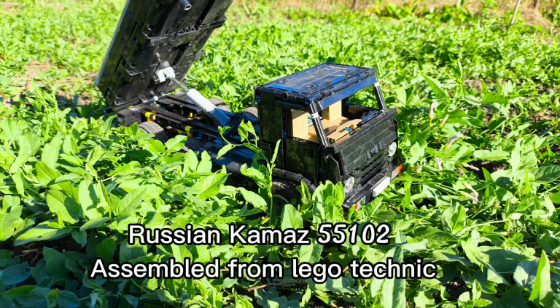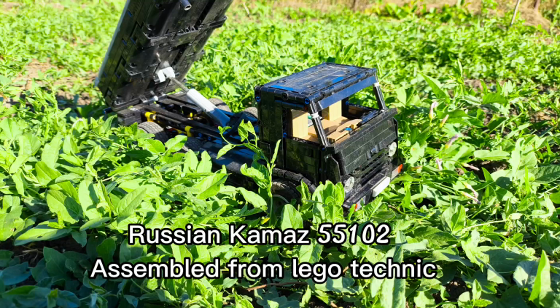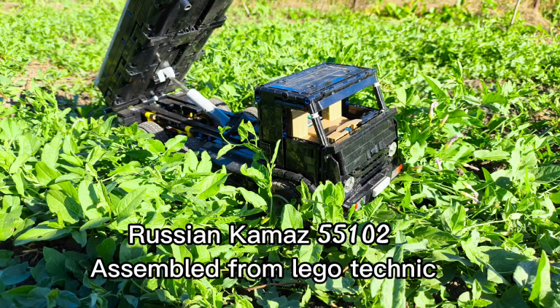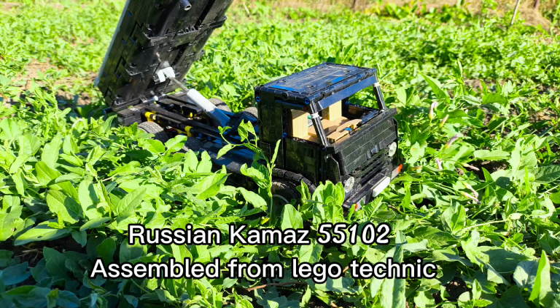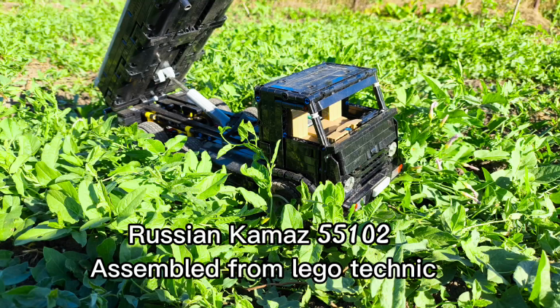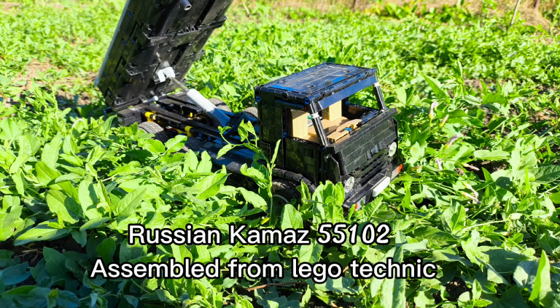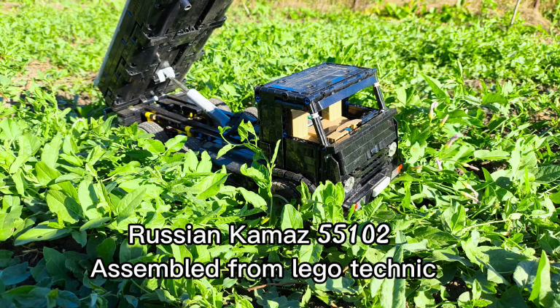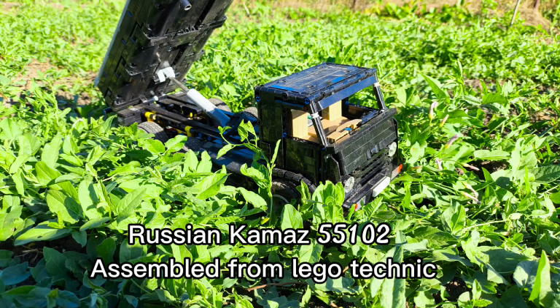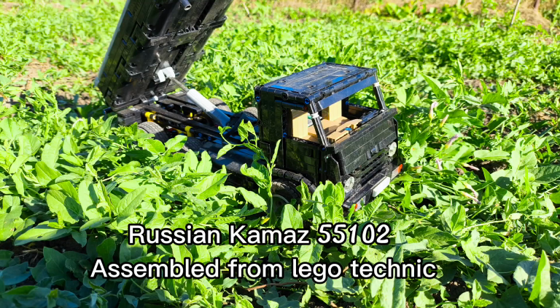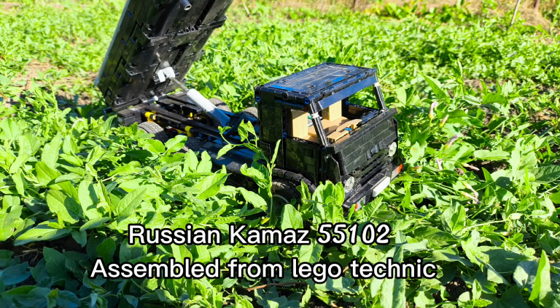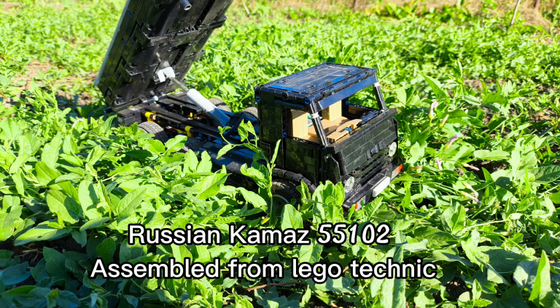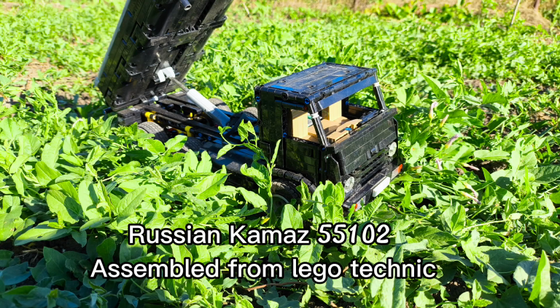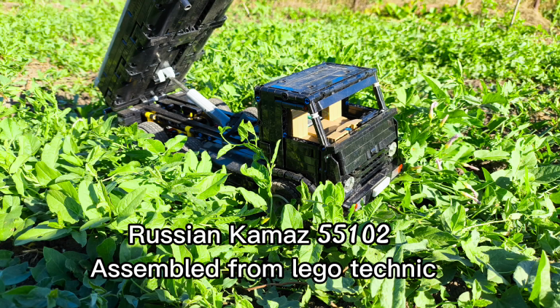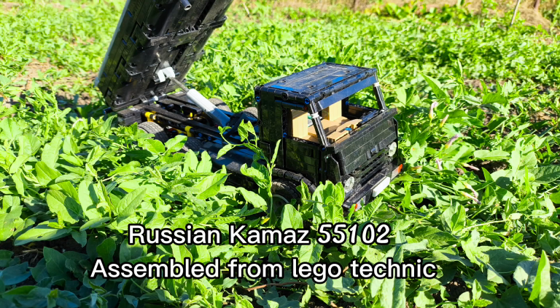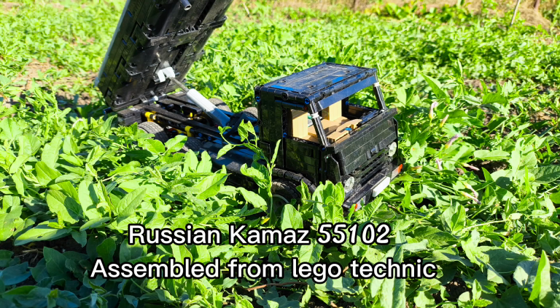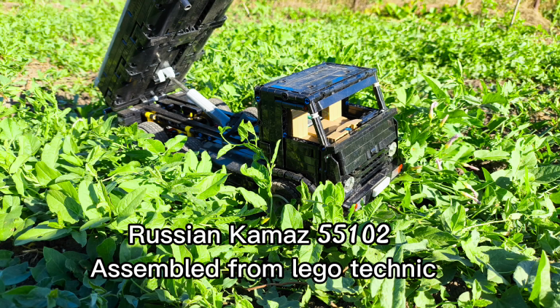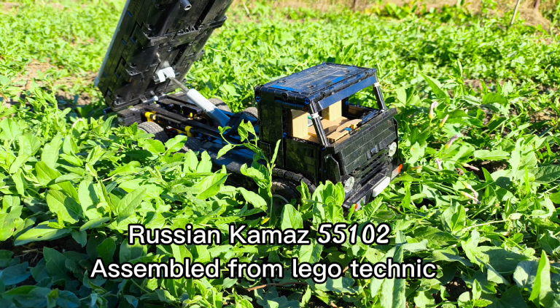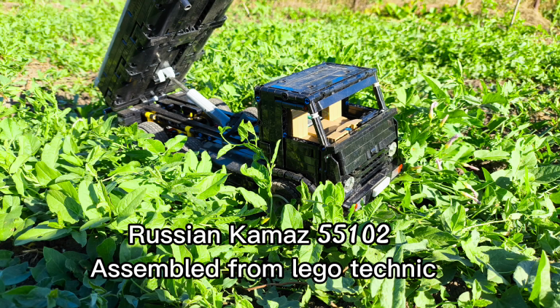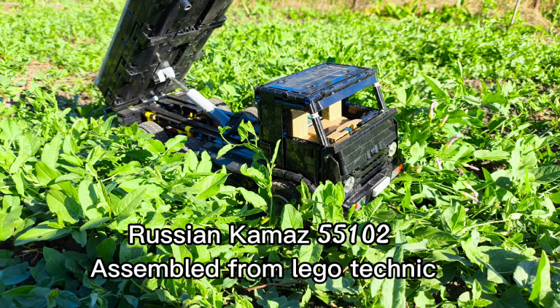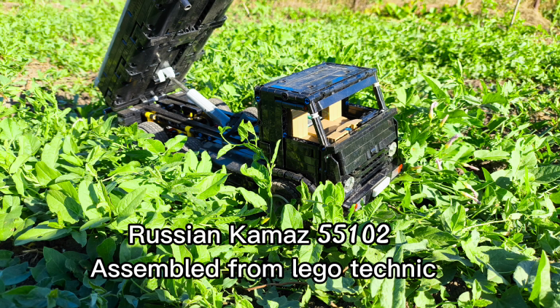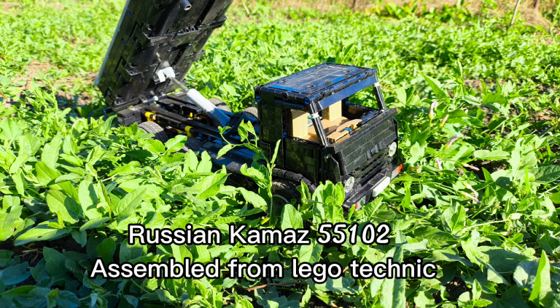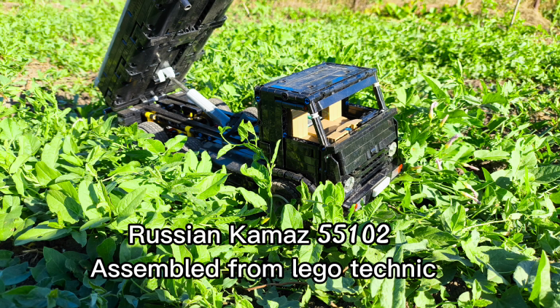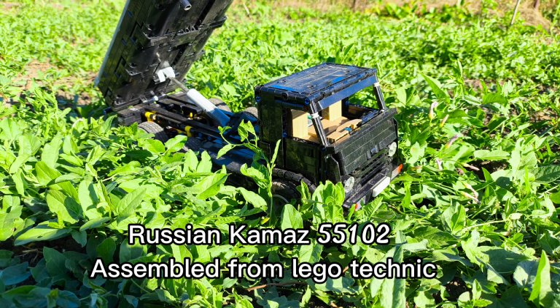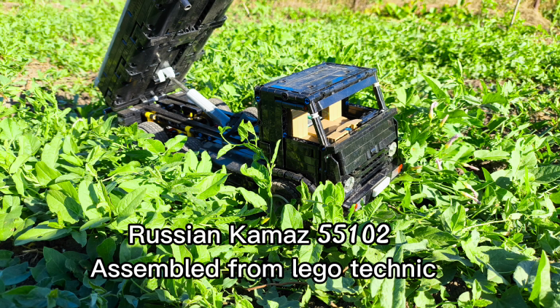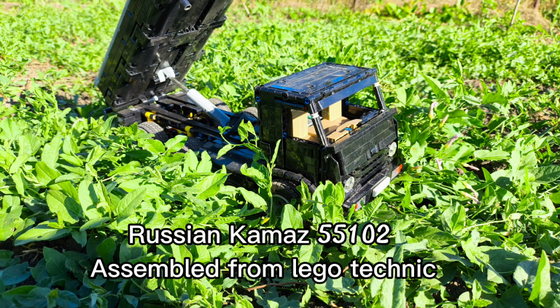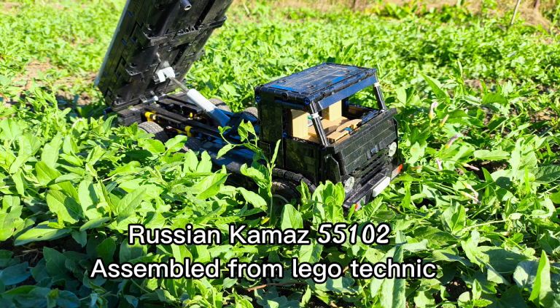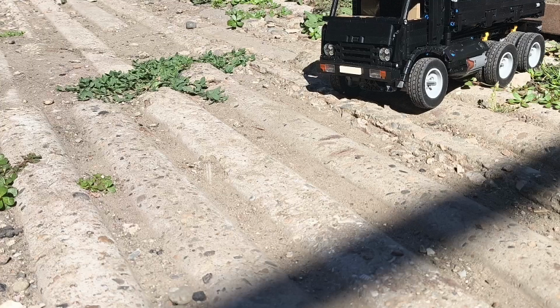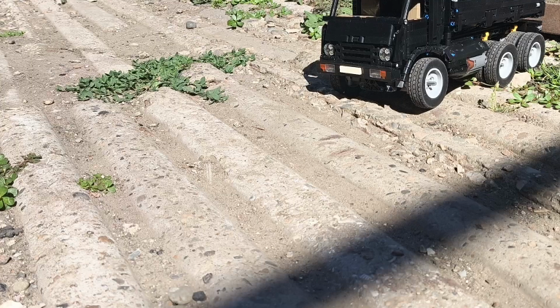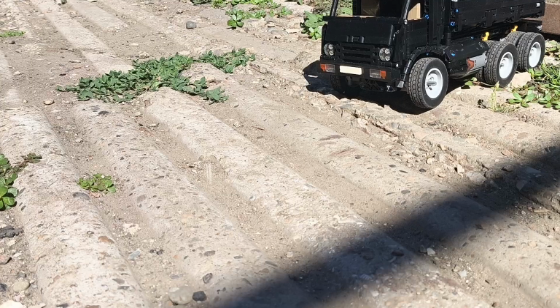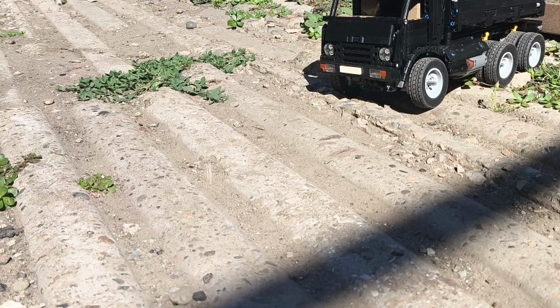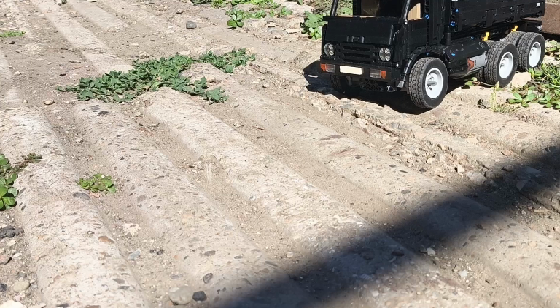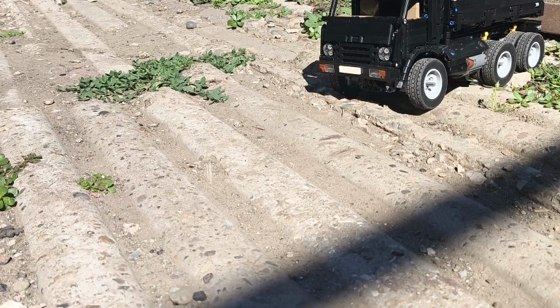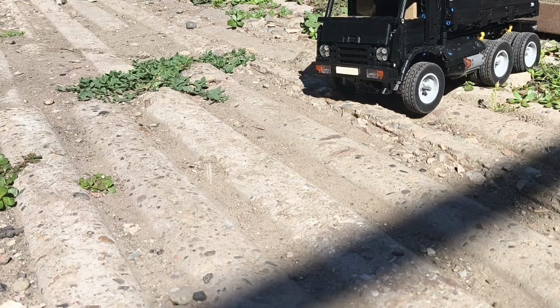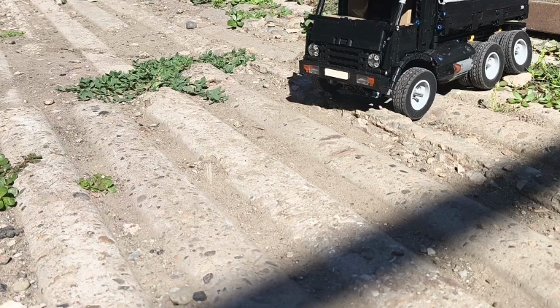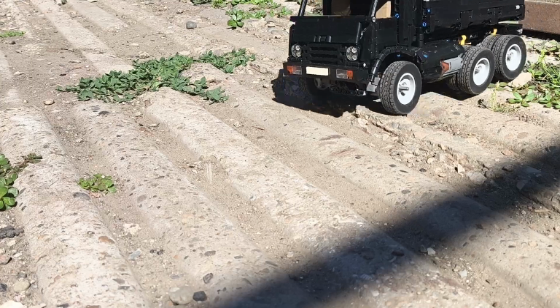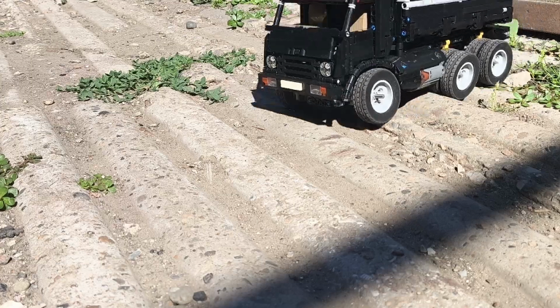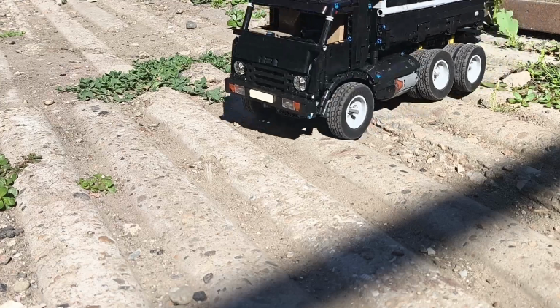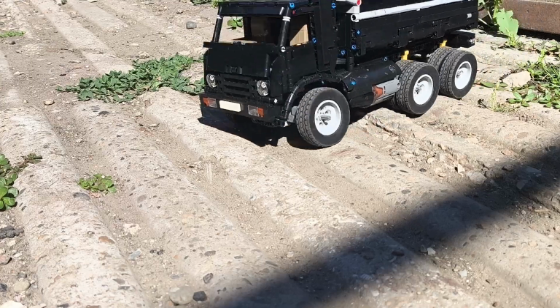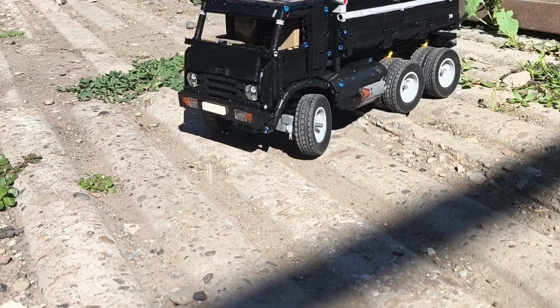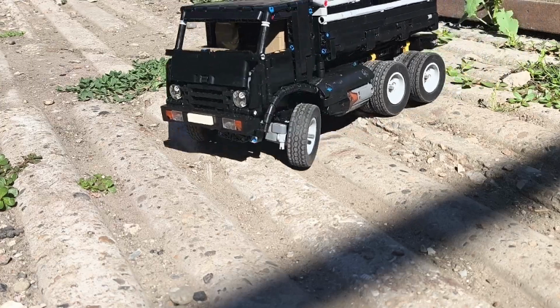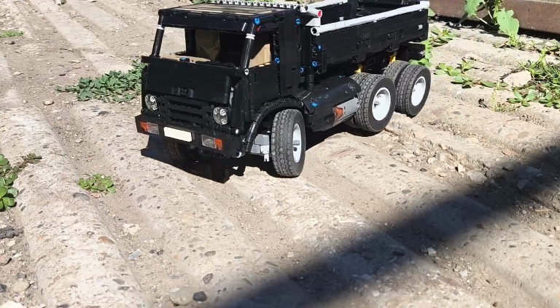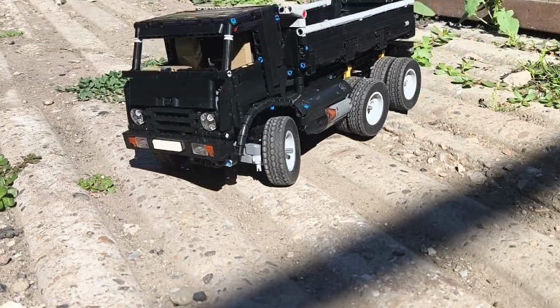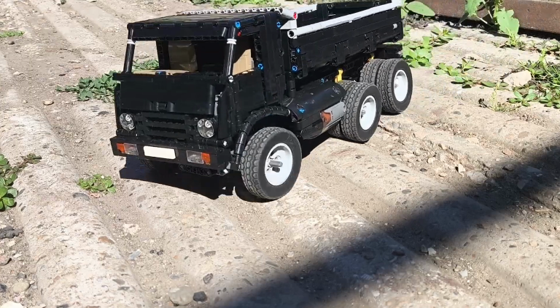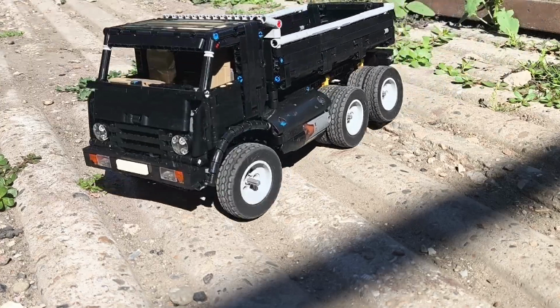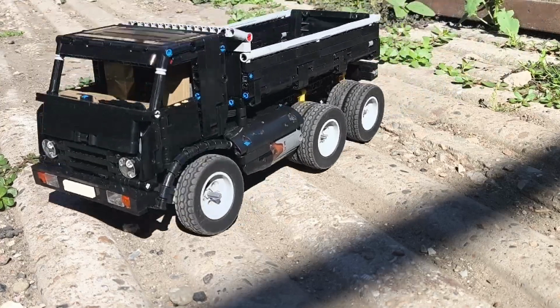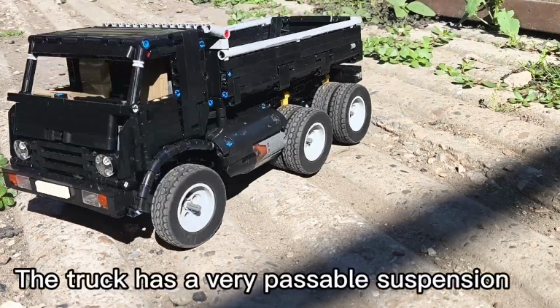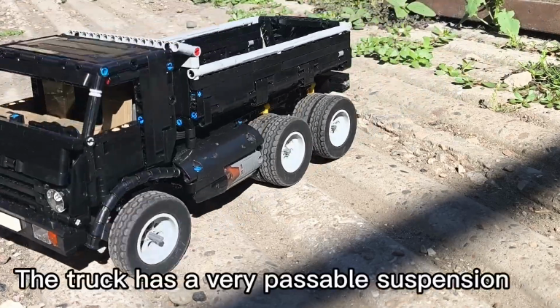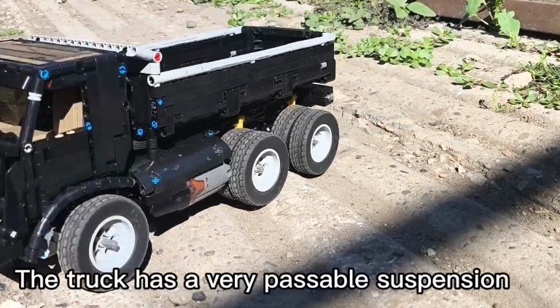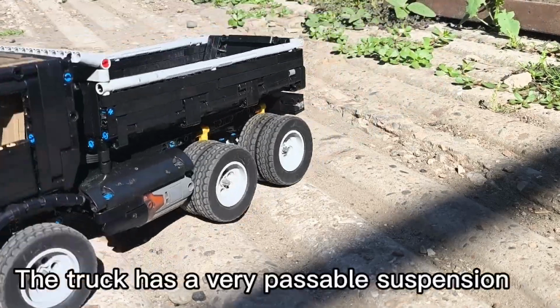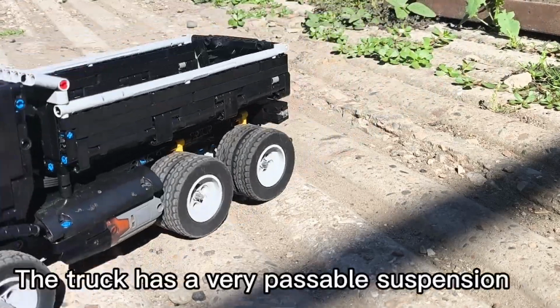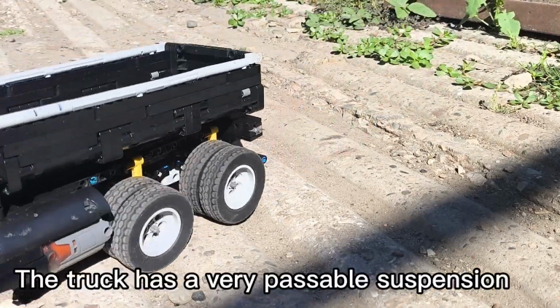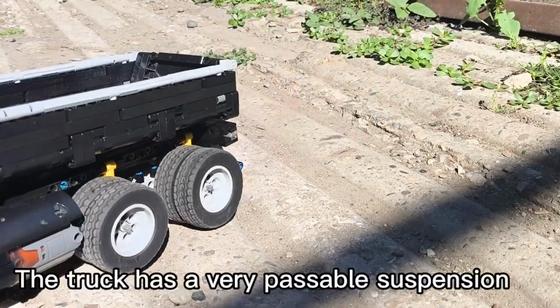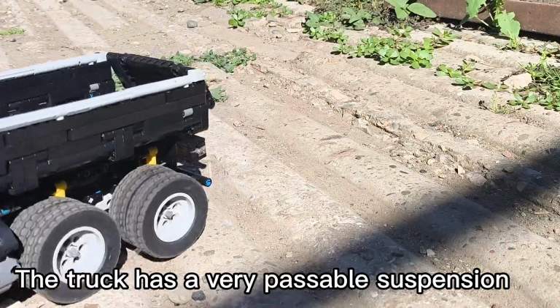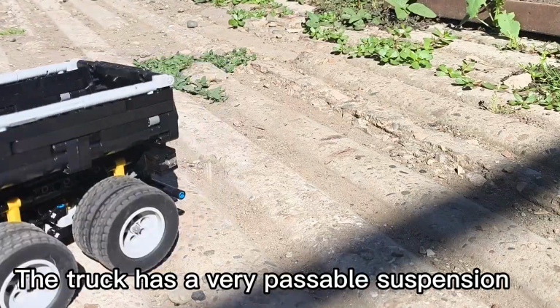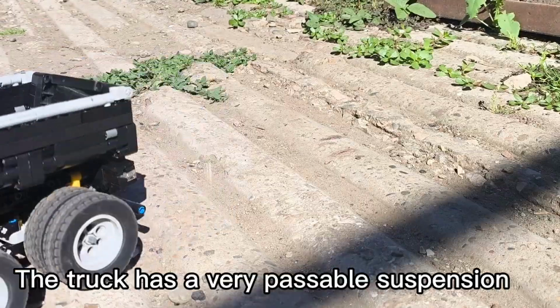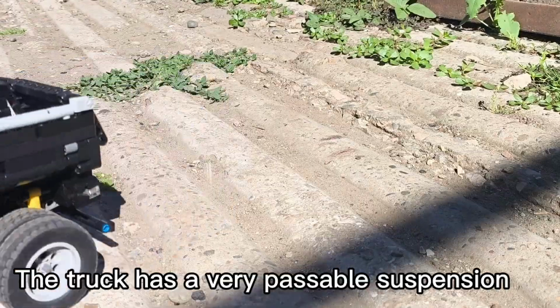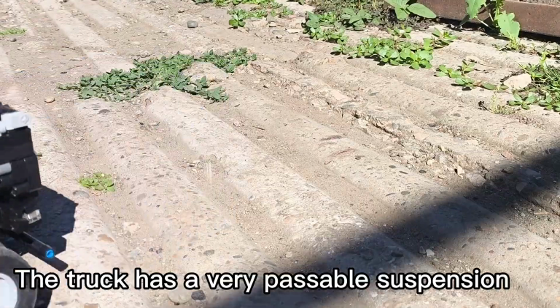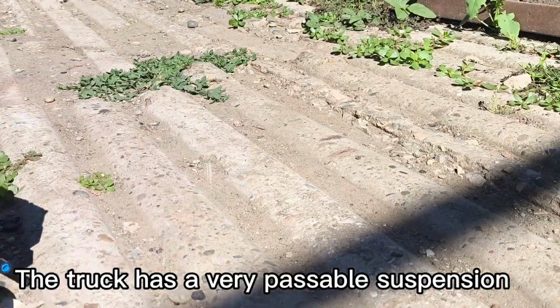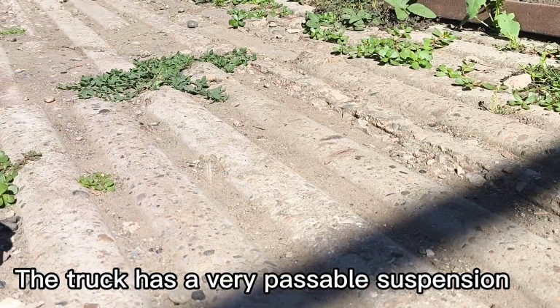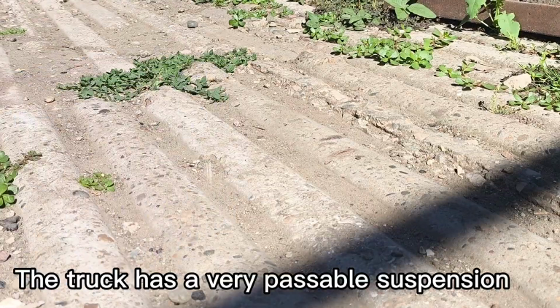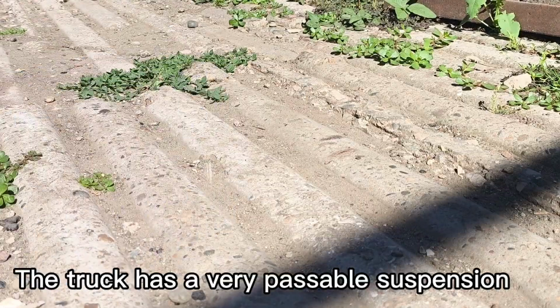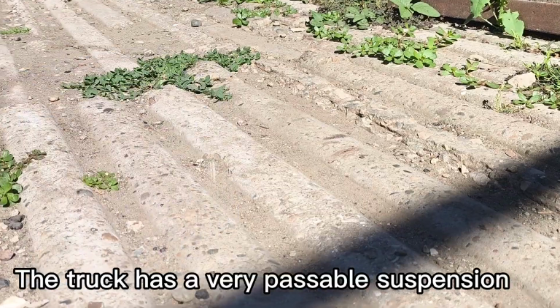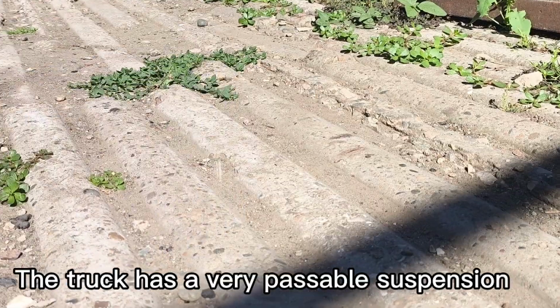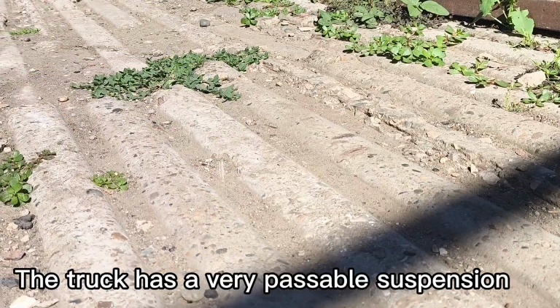Russian Kamaz 55102, assembled from Lego Technic. The truck has a very passable suspension.